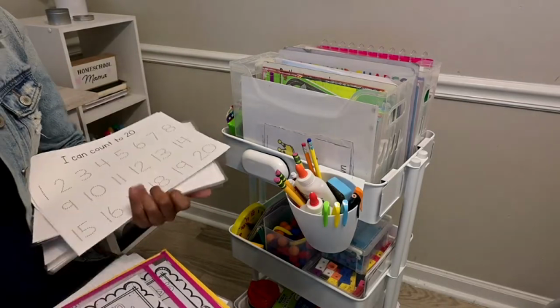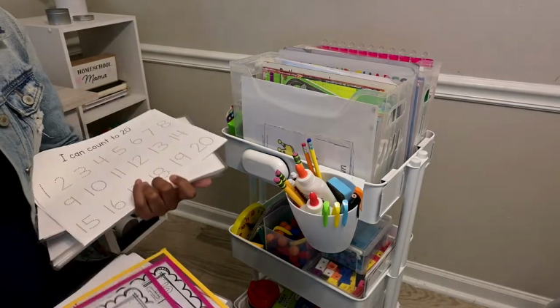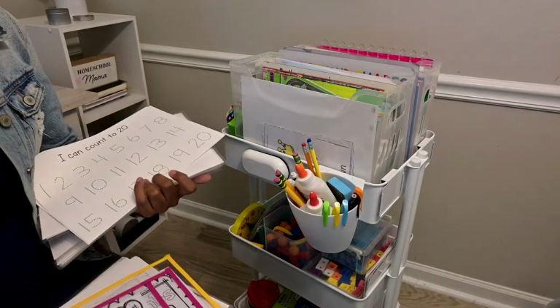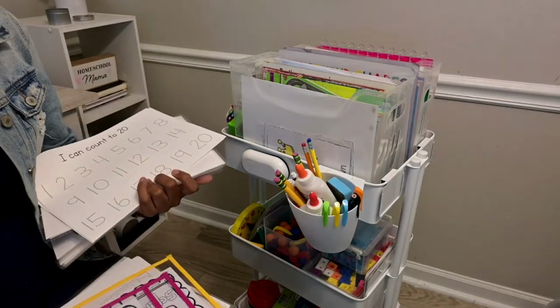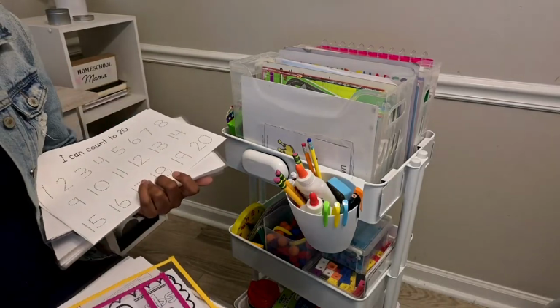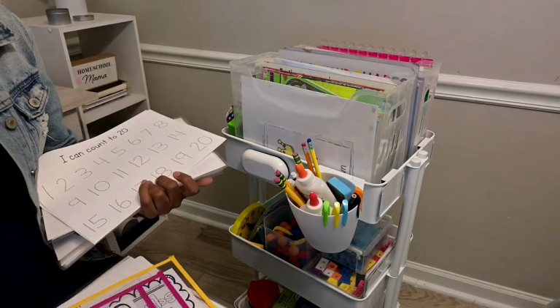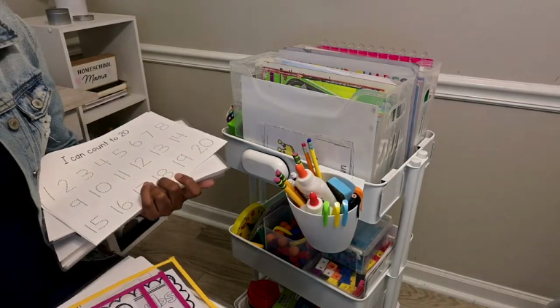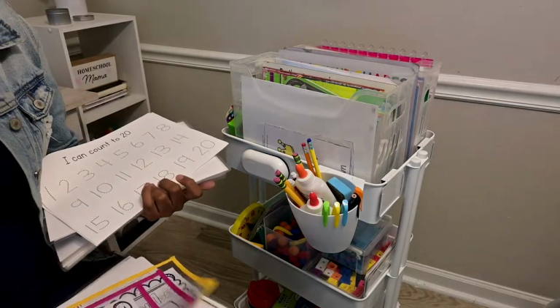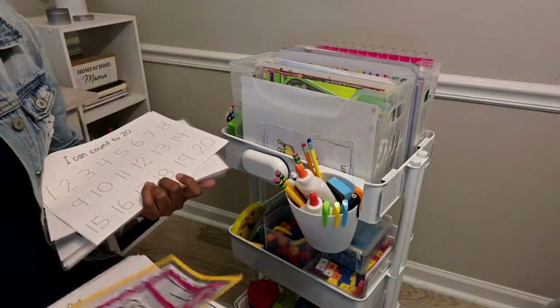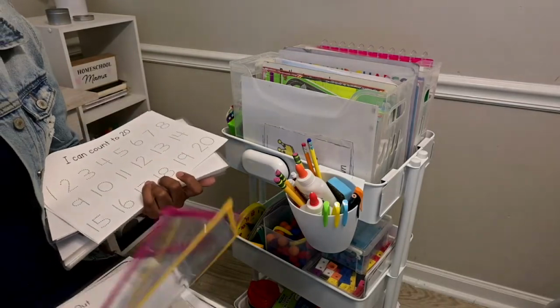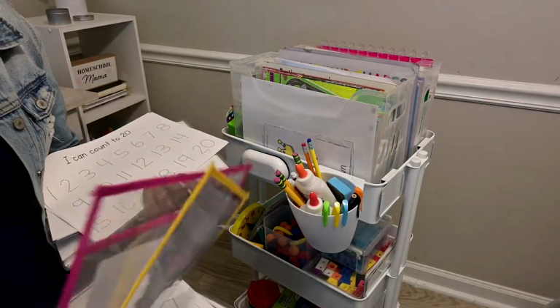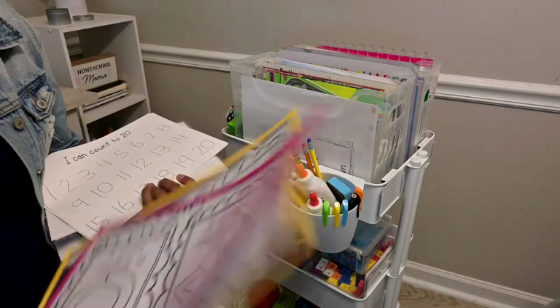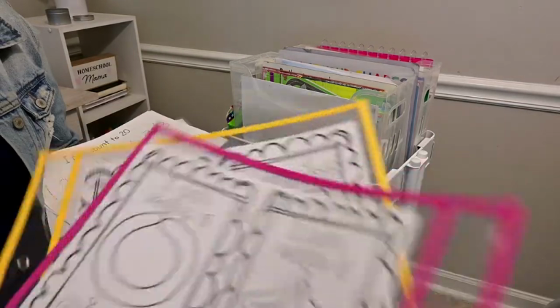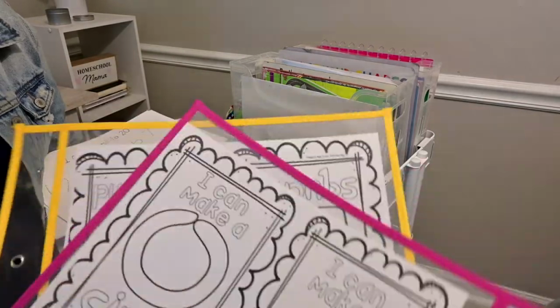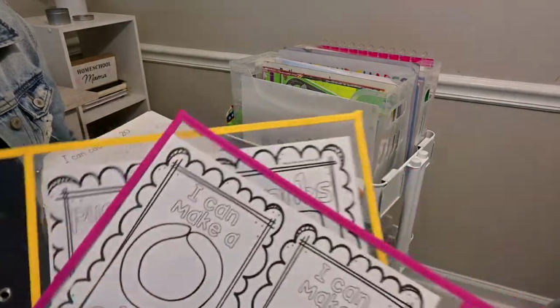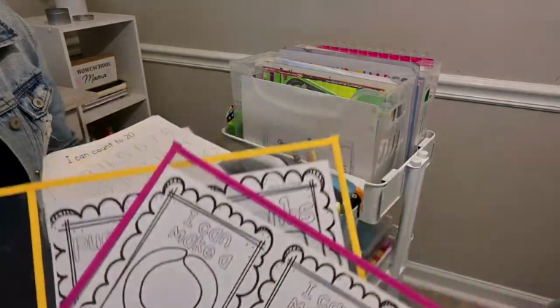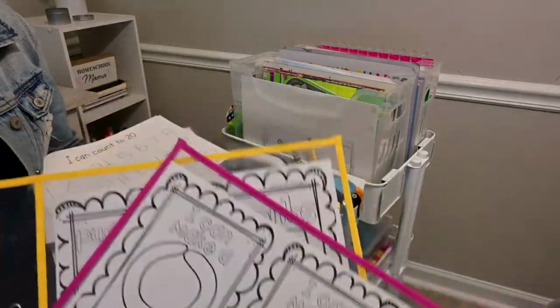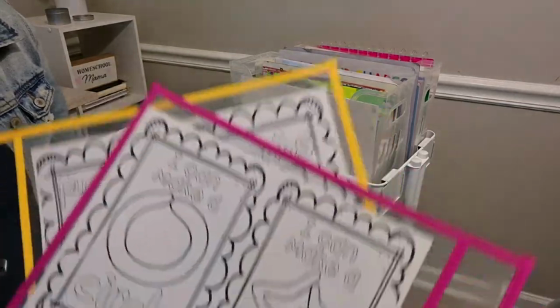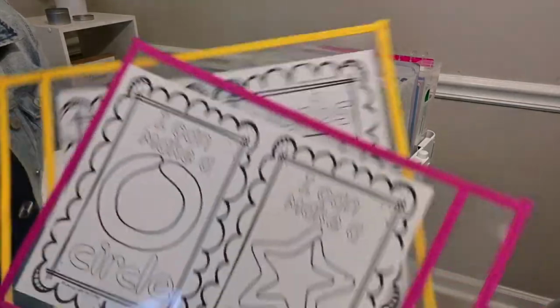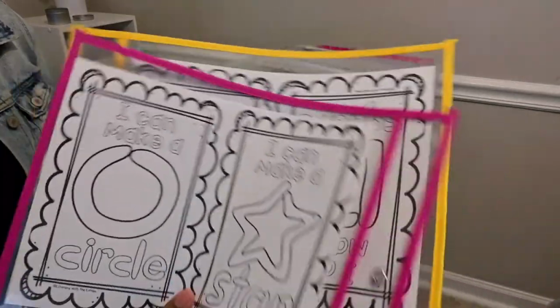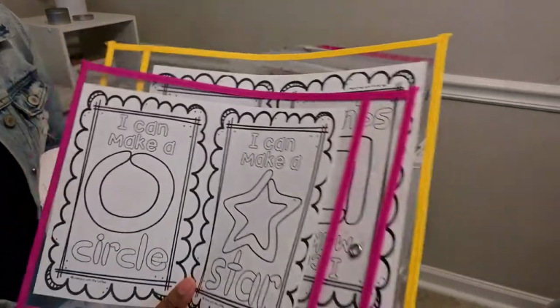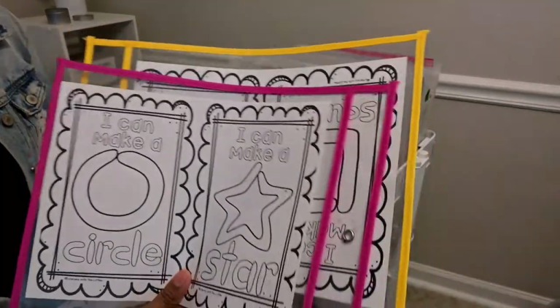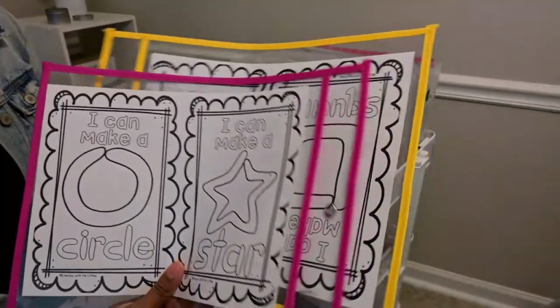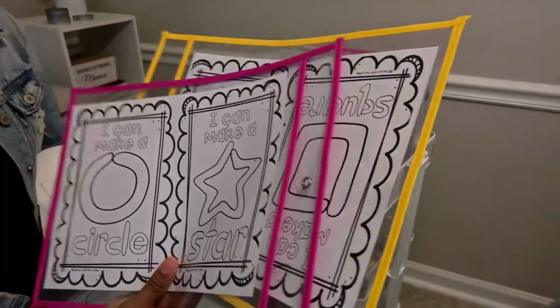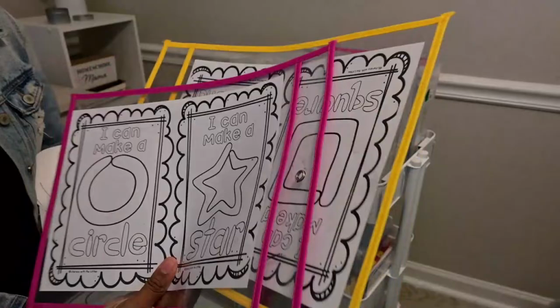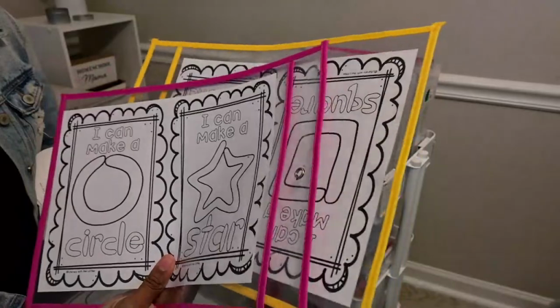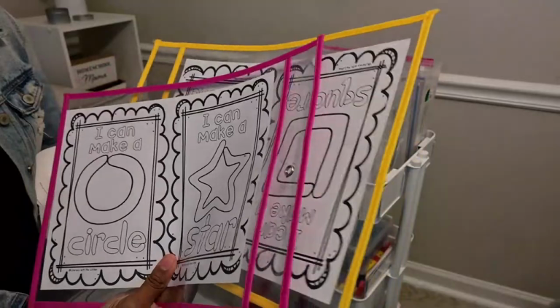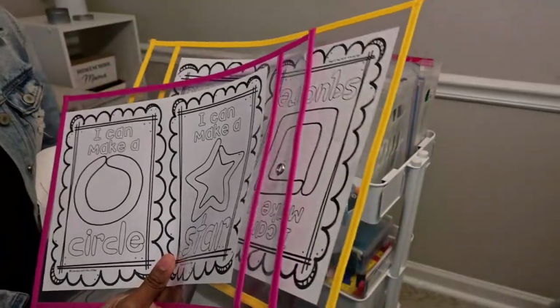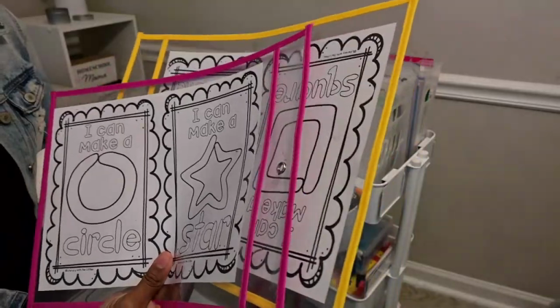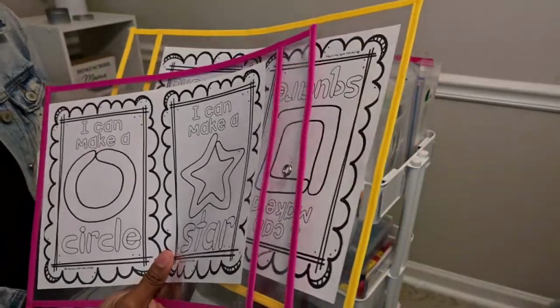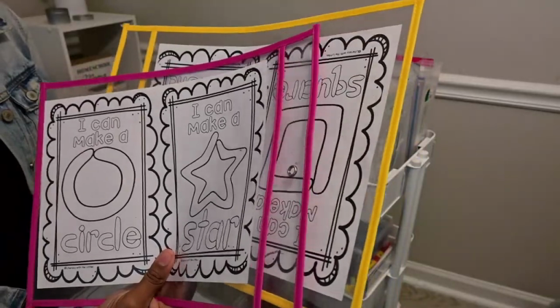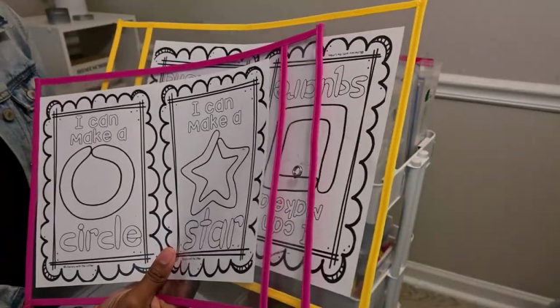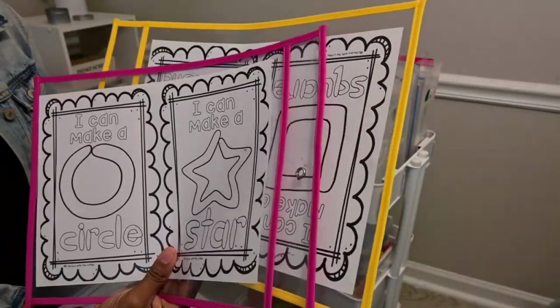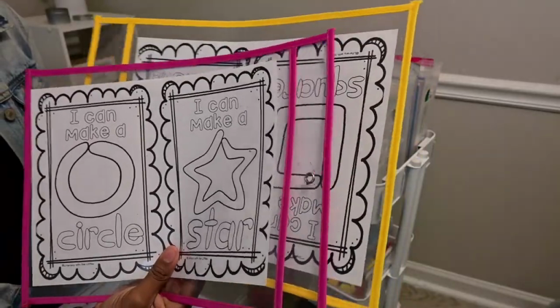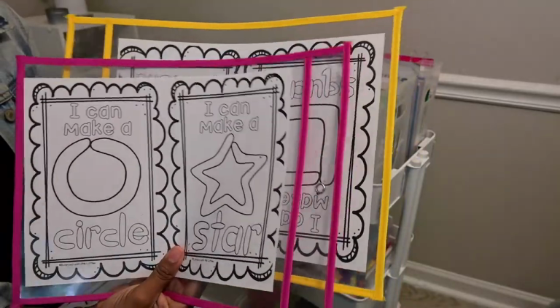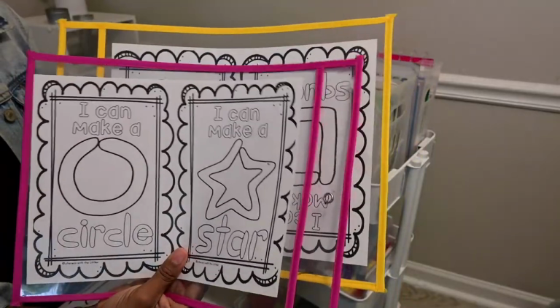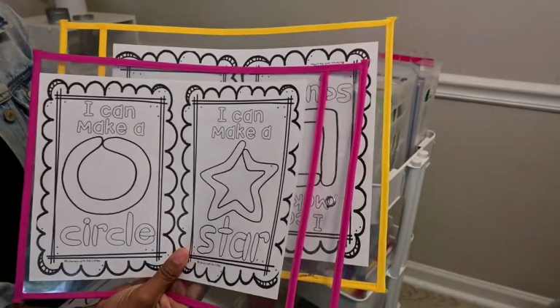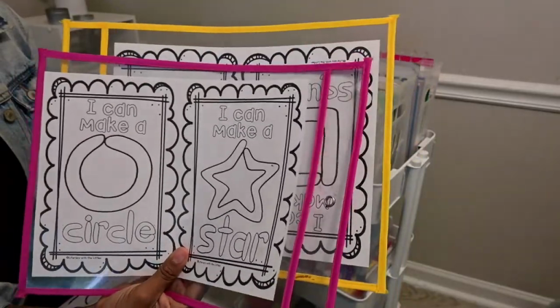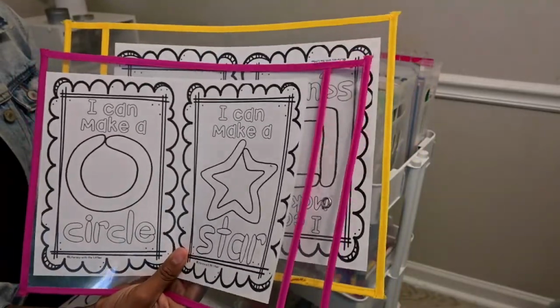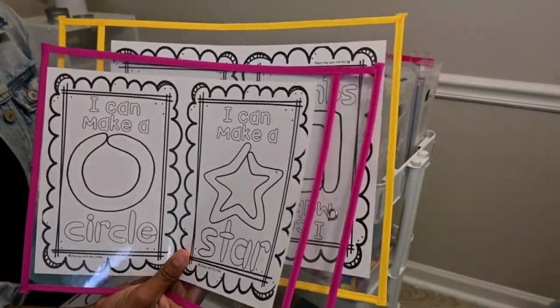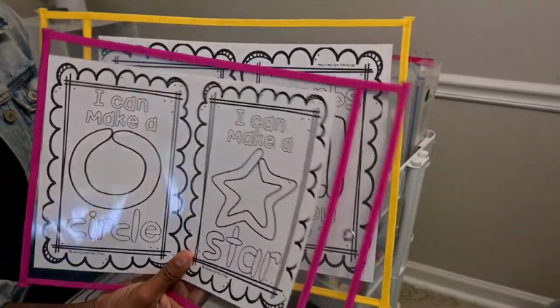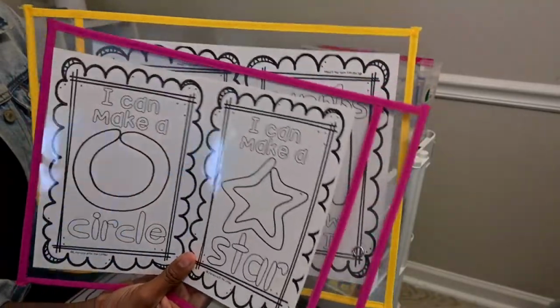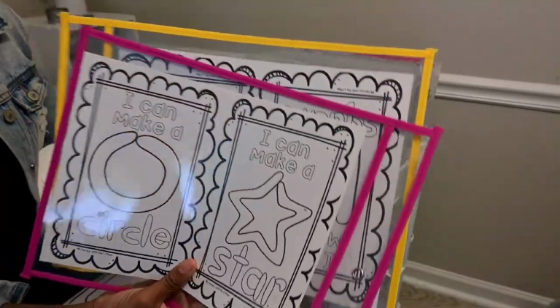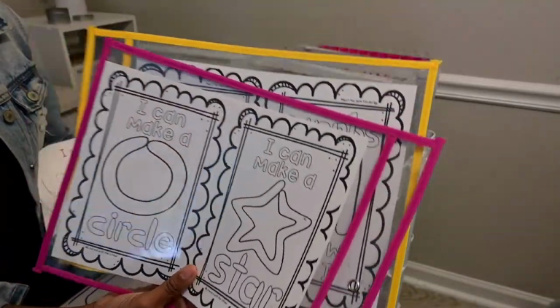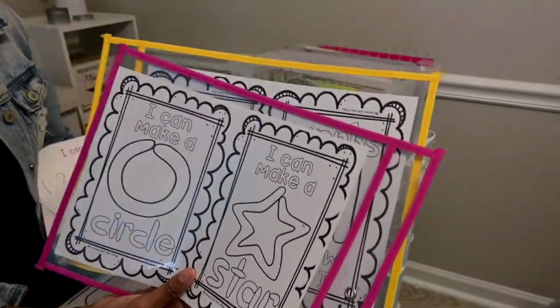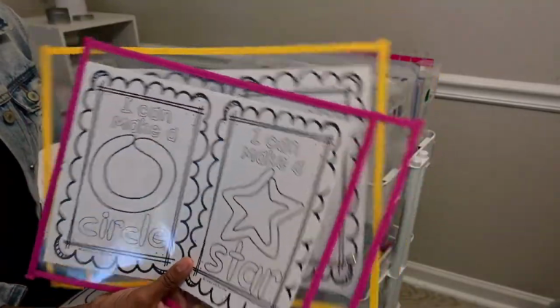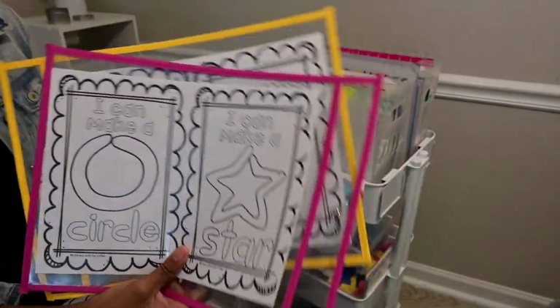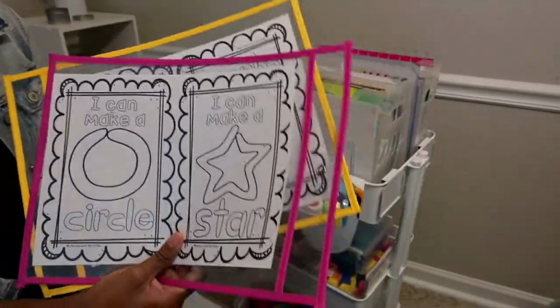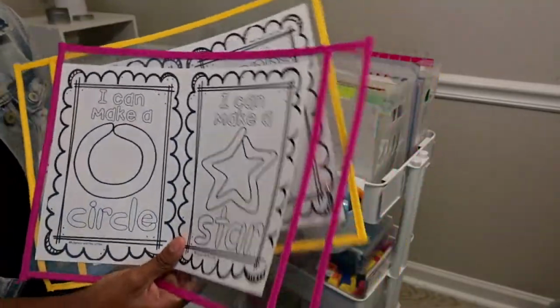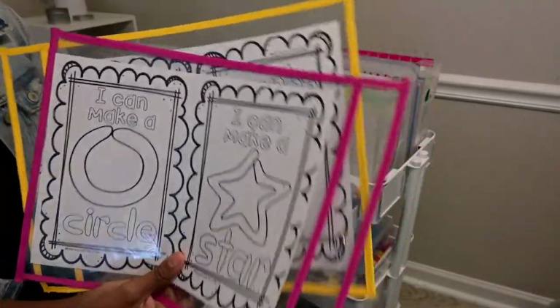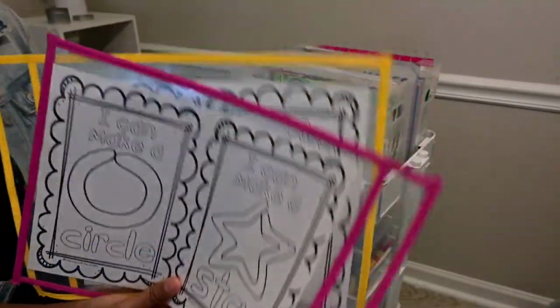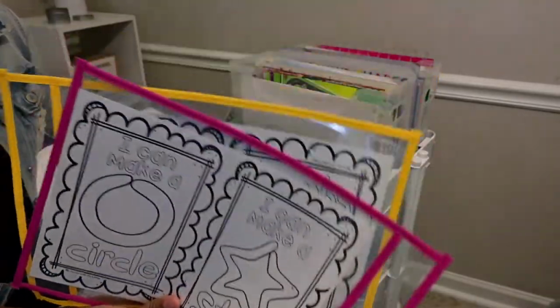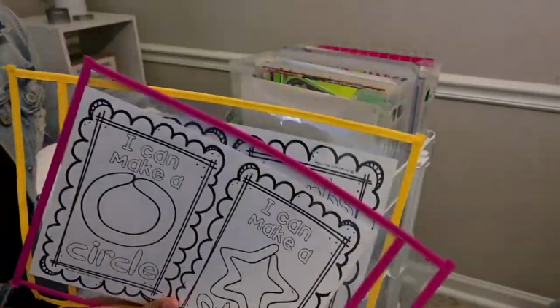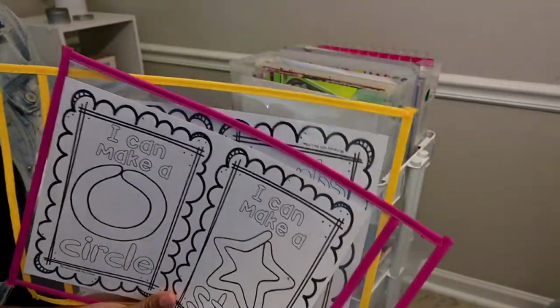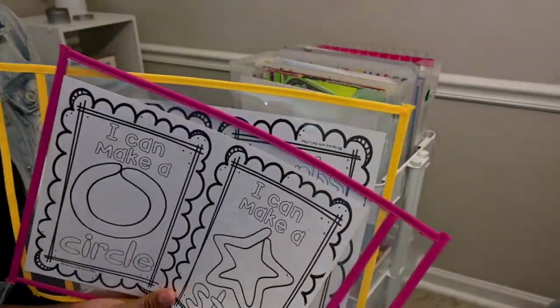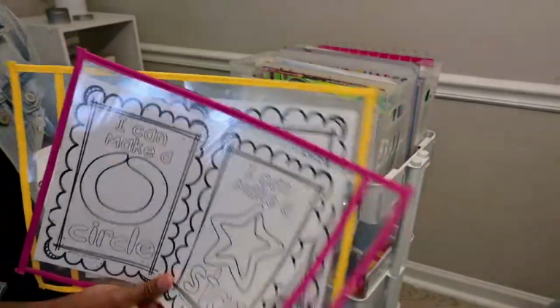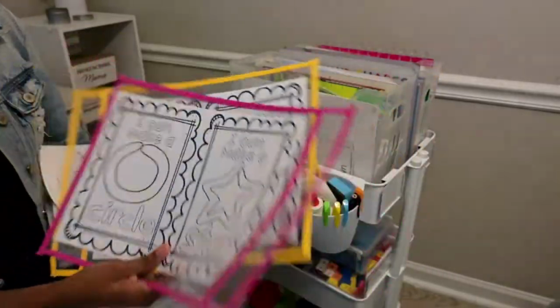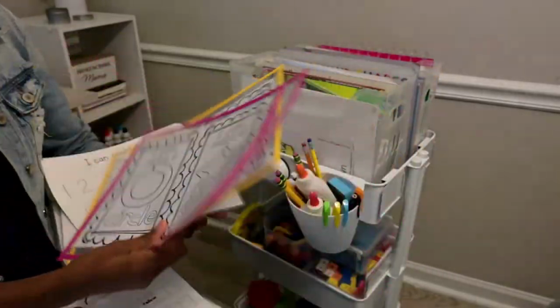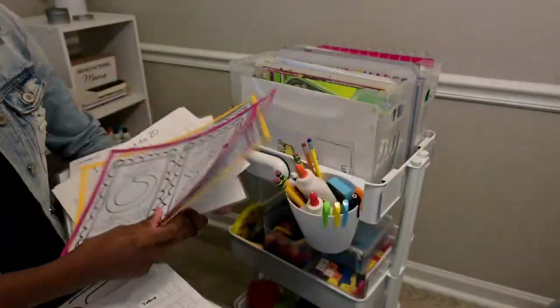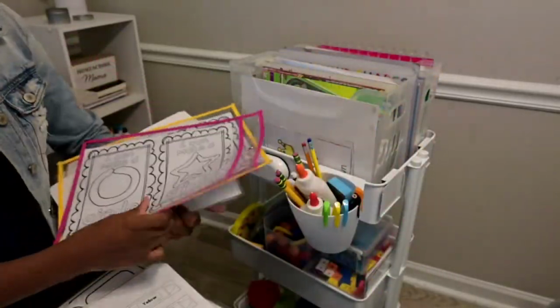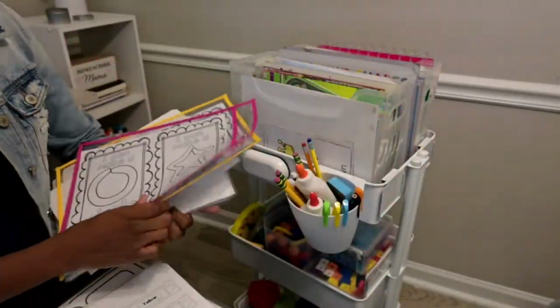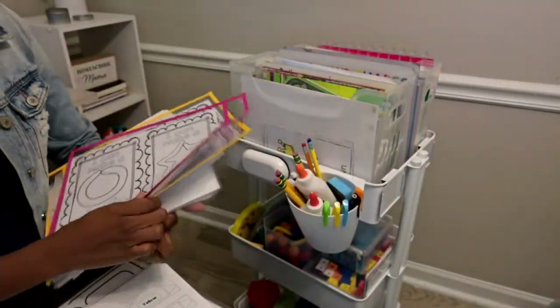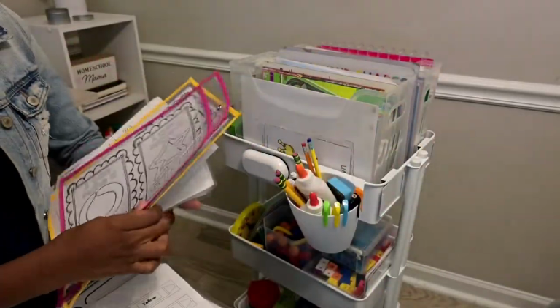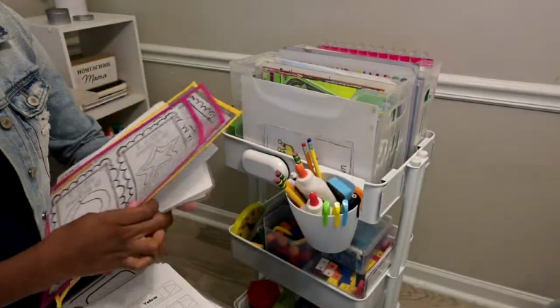I also mentioned these dry erase pockets. I can use these for the girls and just change out the pages as needed.